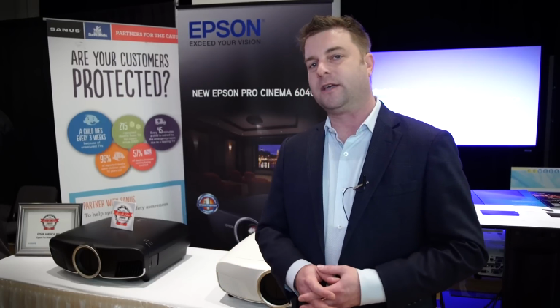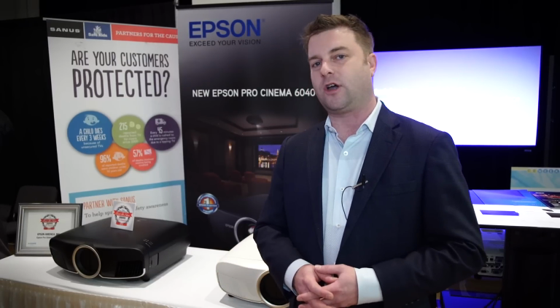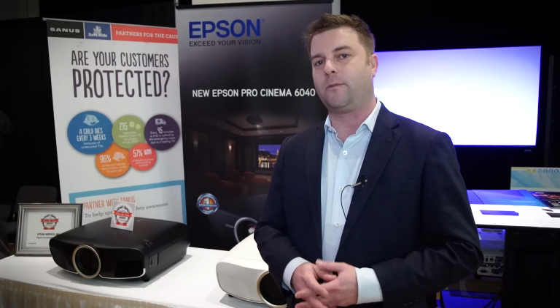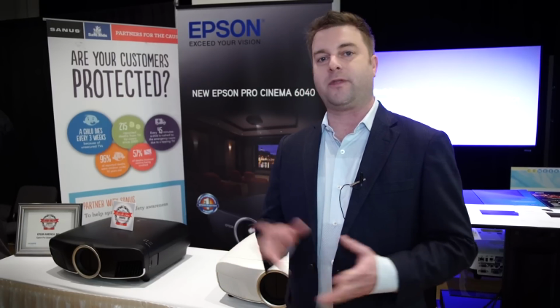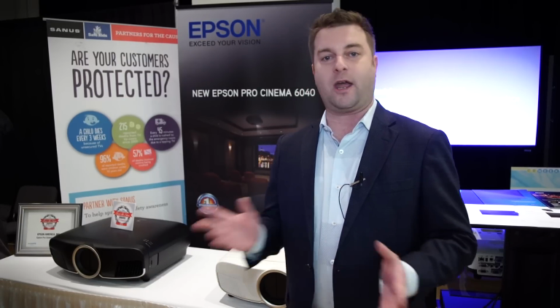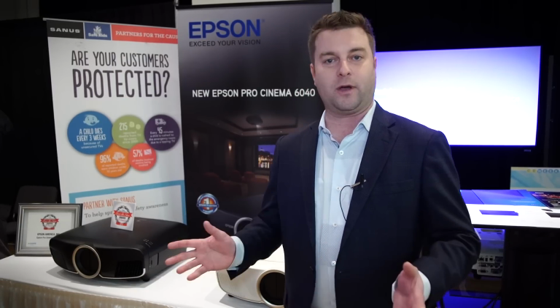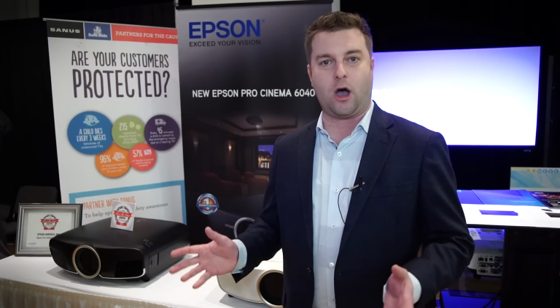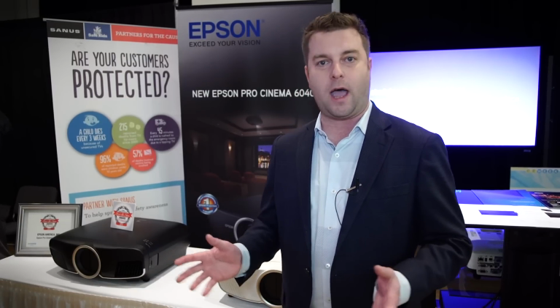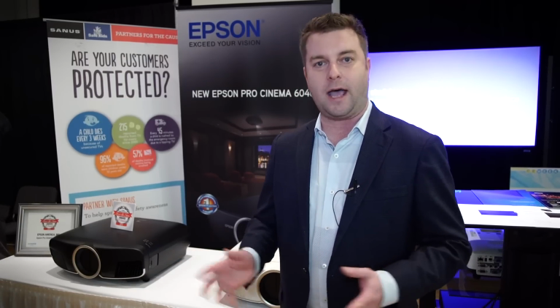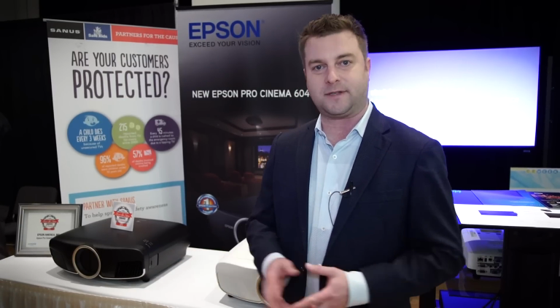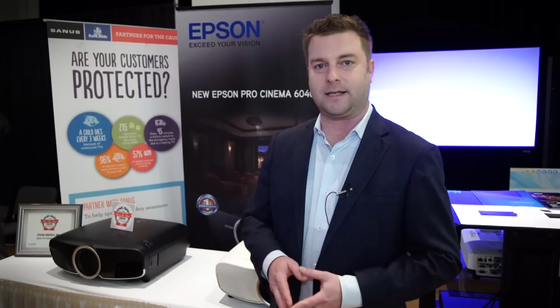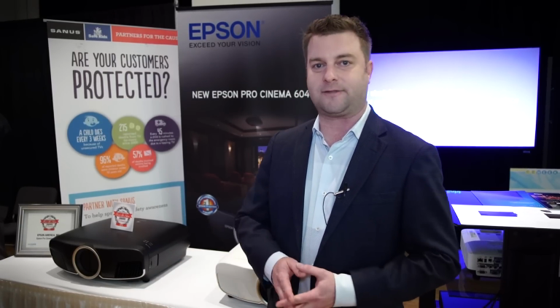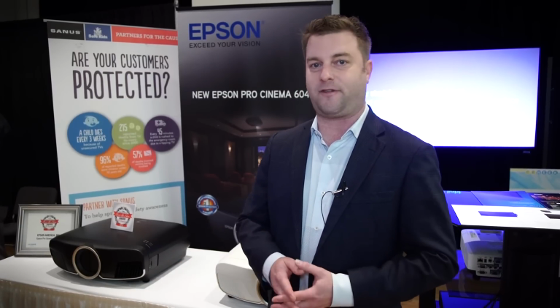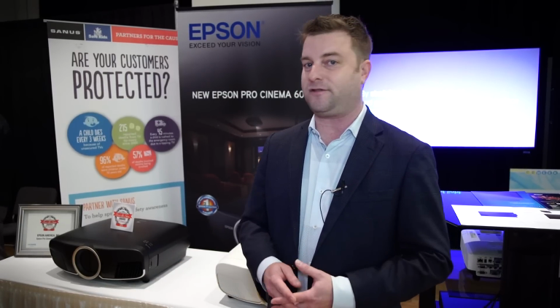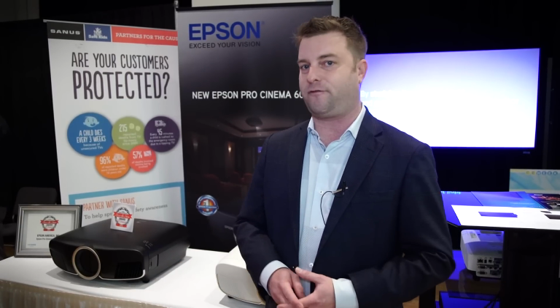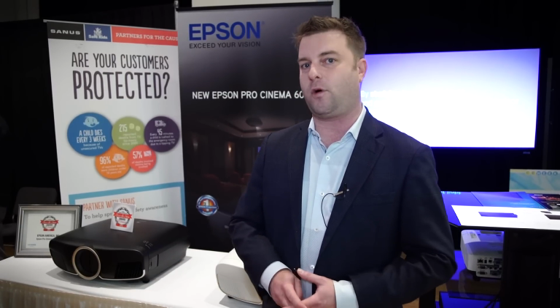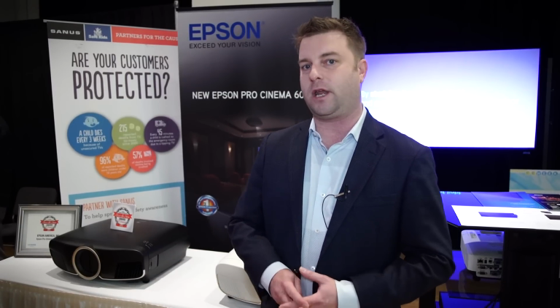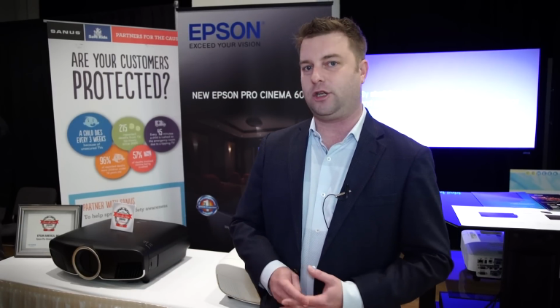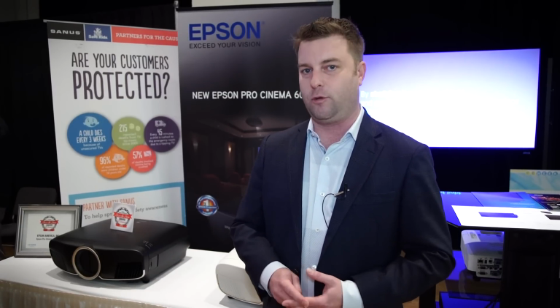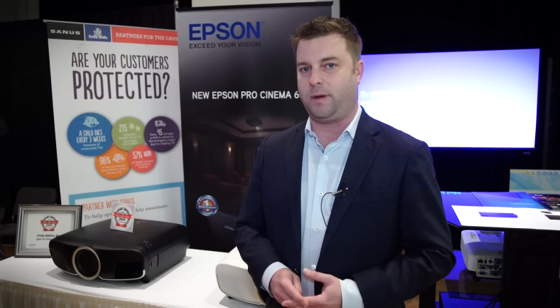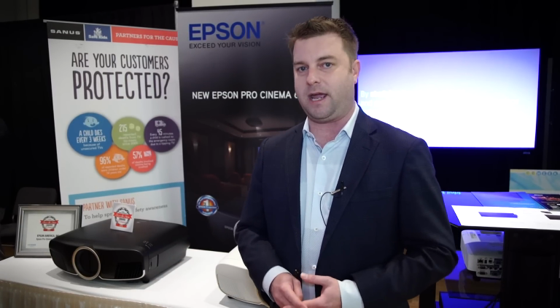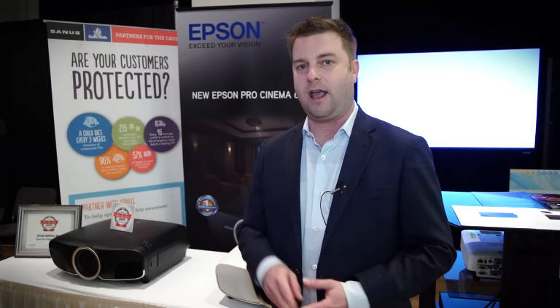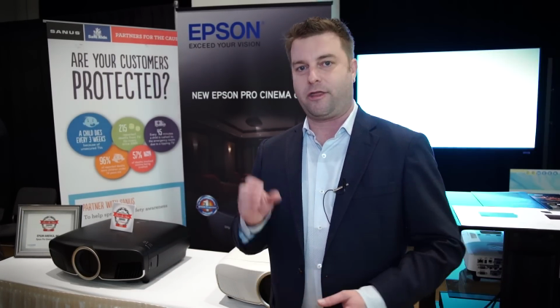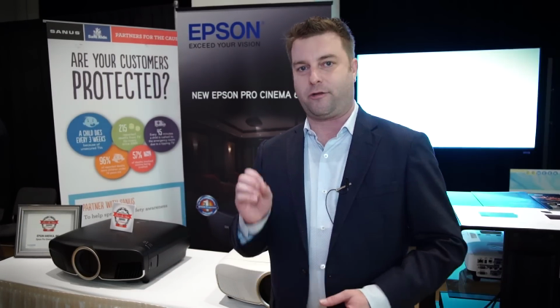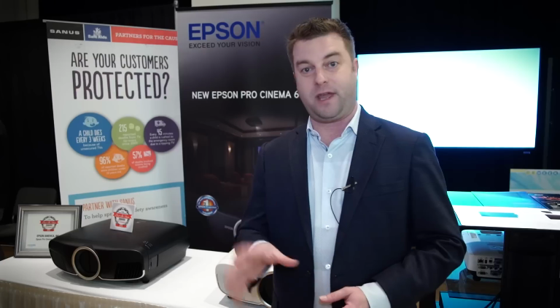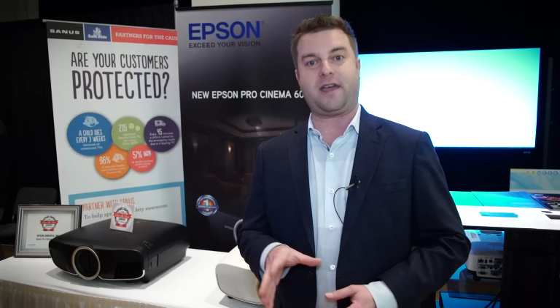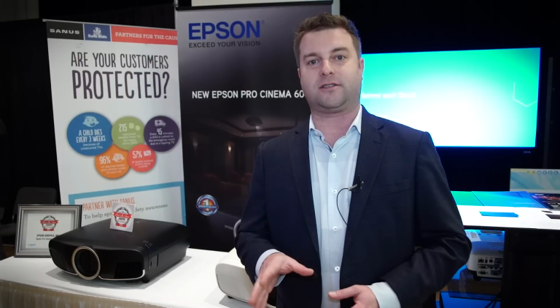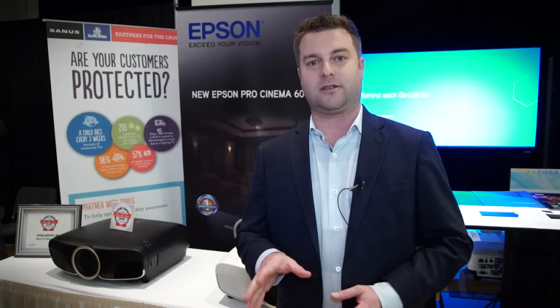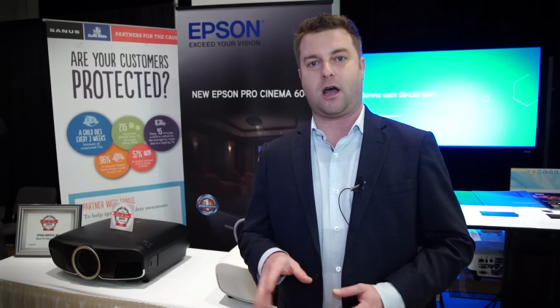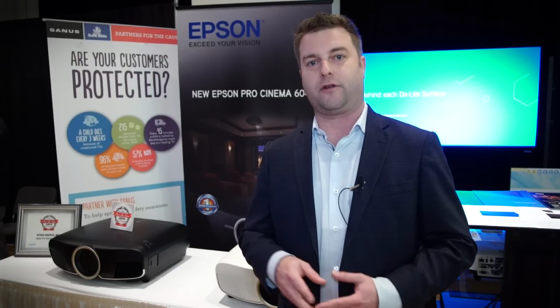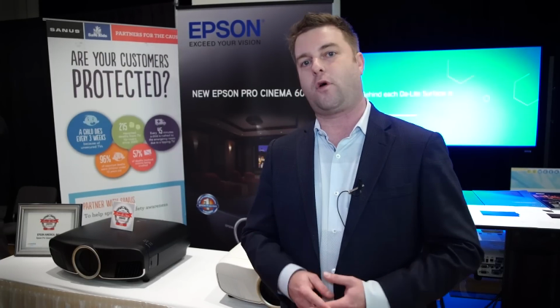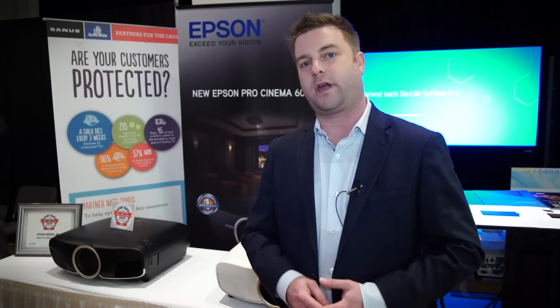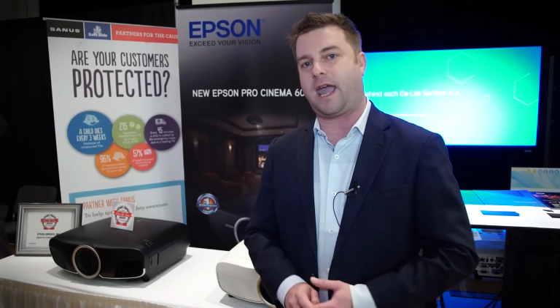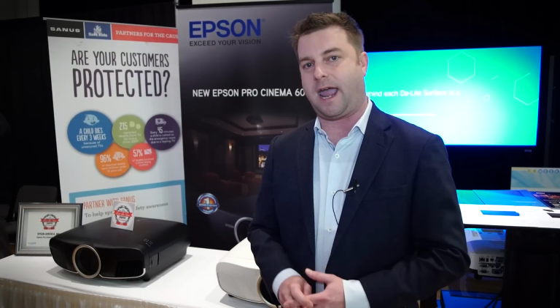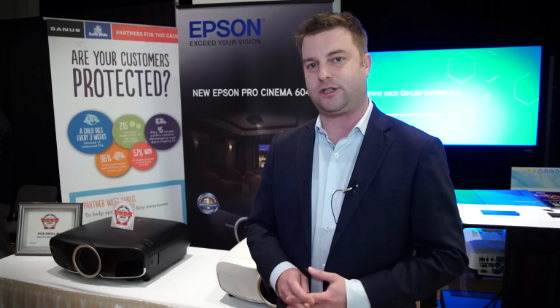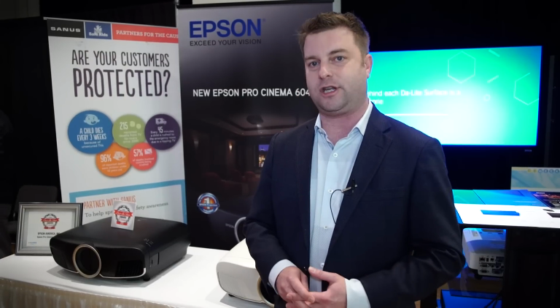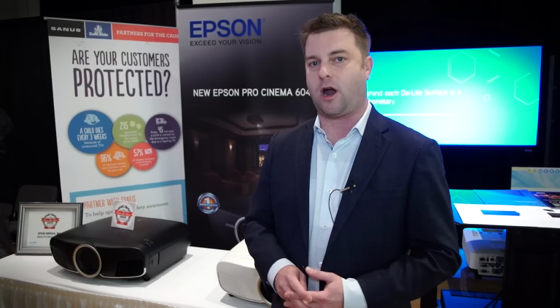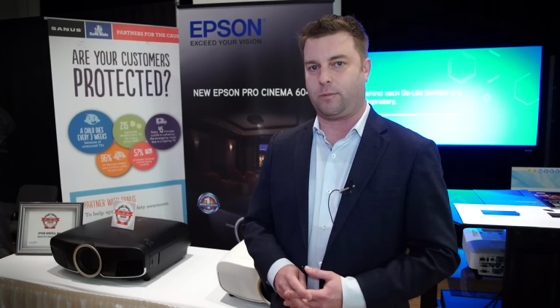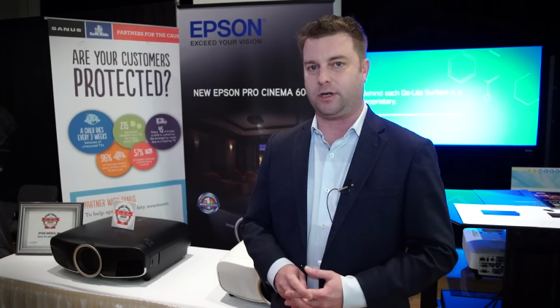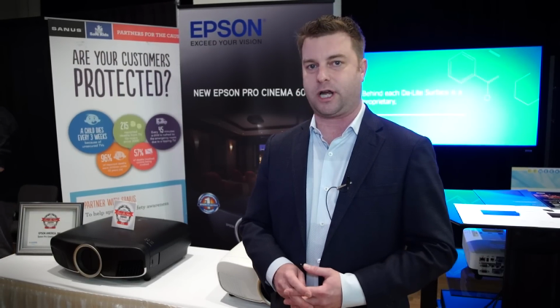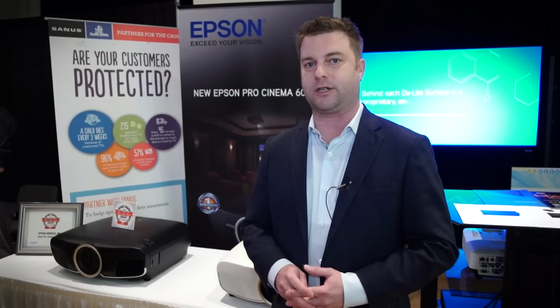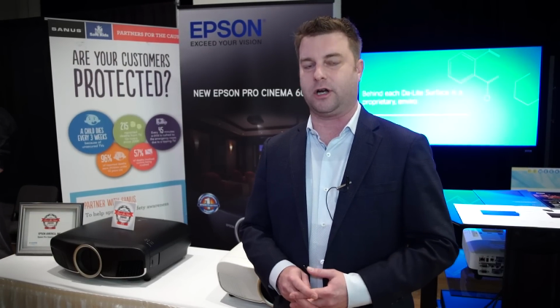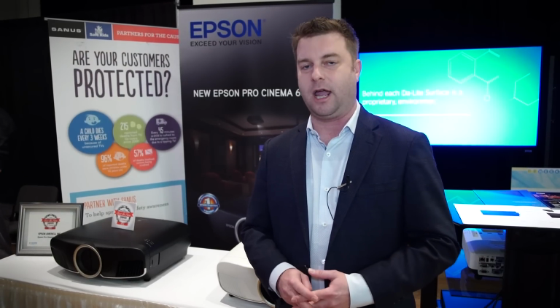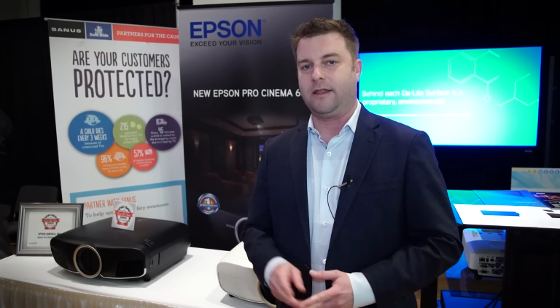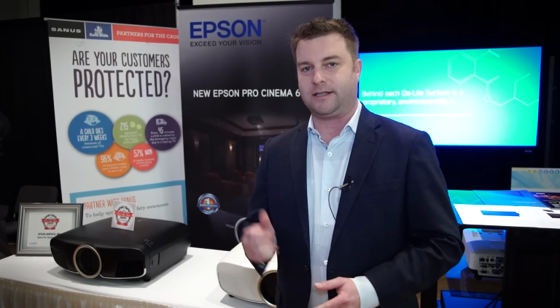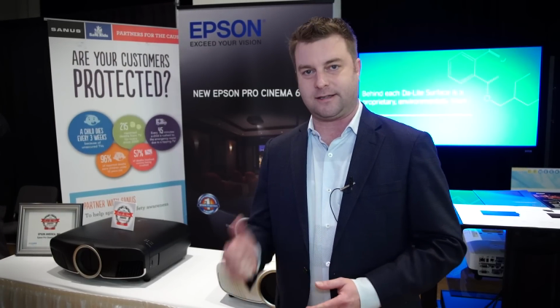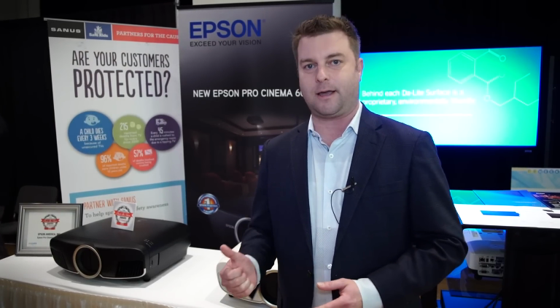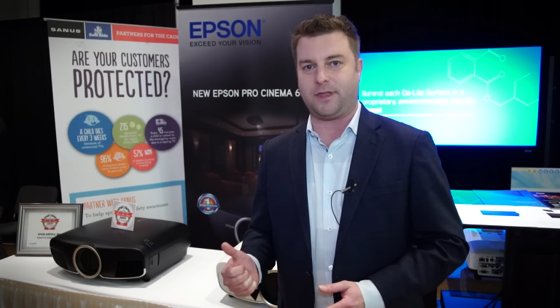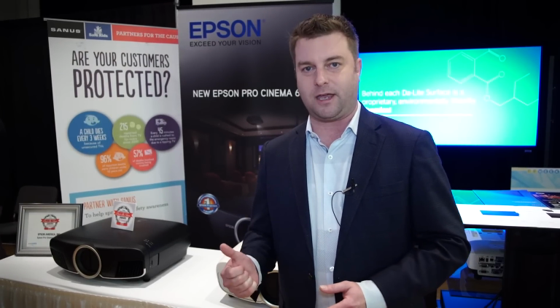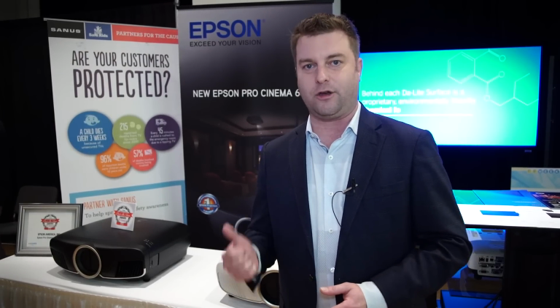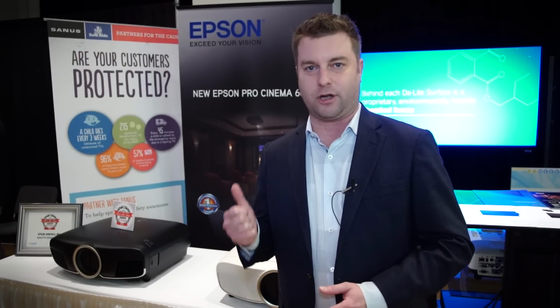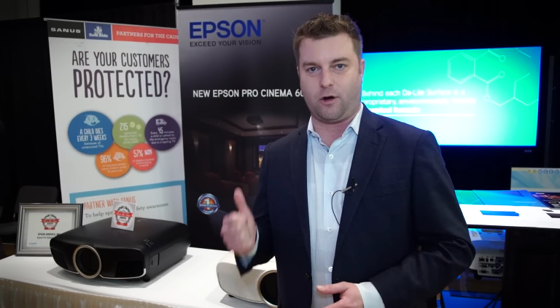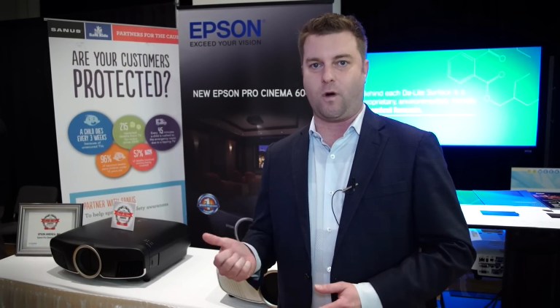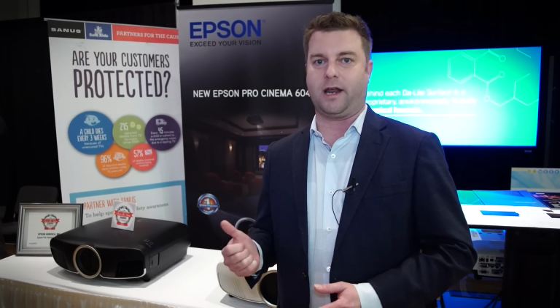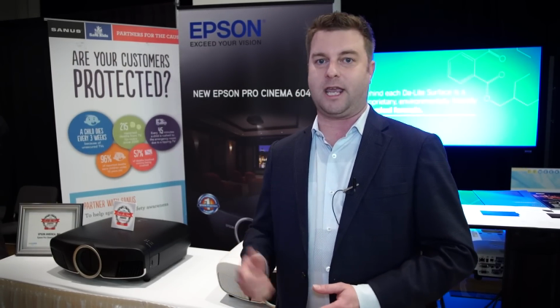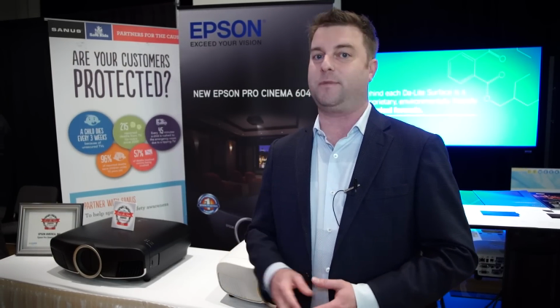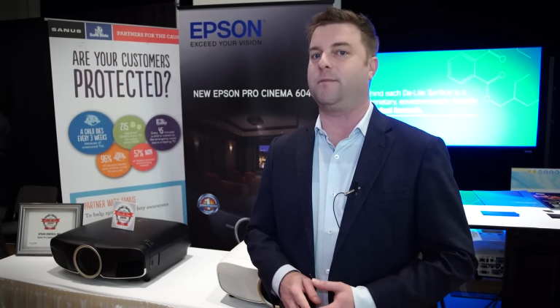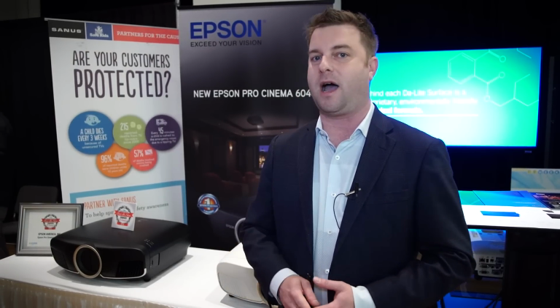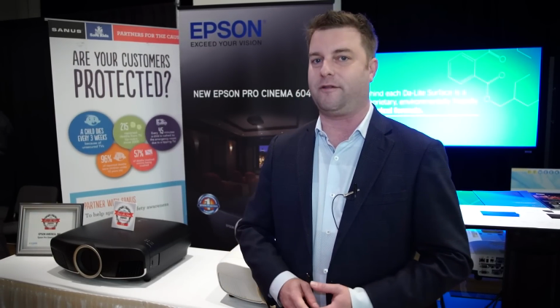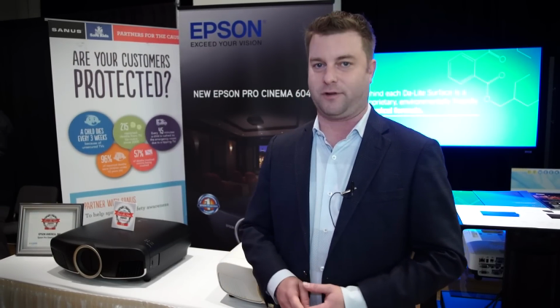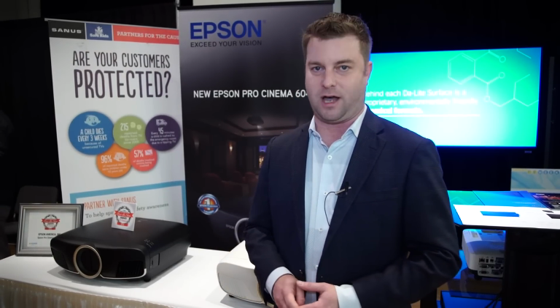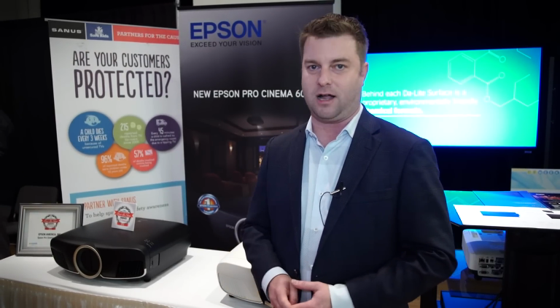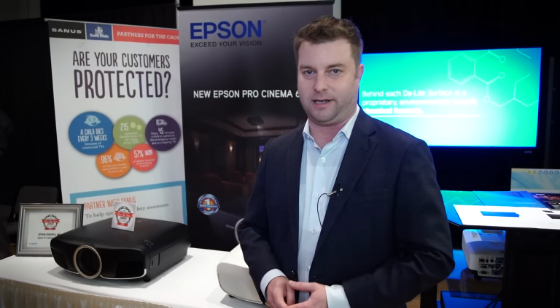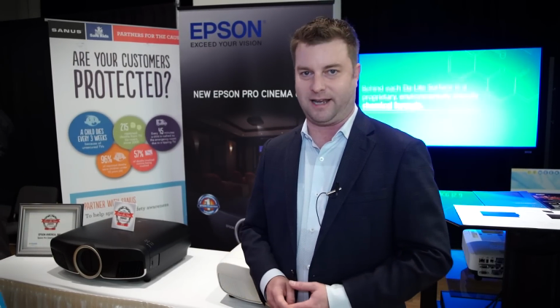So there we go — Epson's 5040UB, a $3,000 4K HDR projector. This is something you're going to want to keep in mind for the holidays.